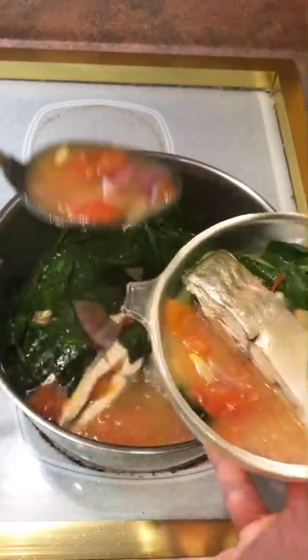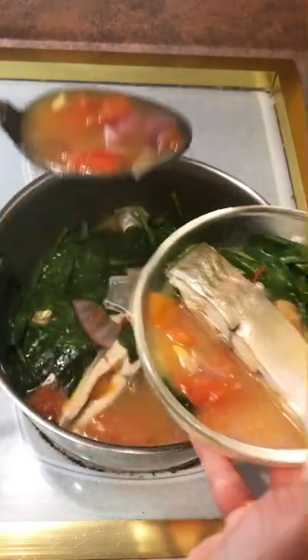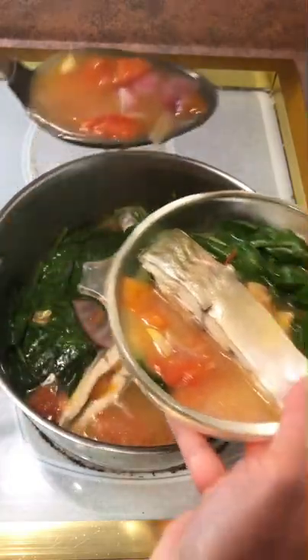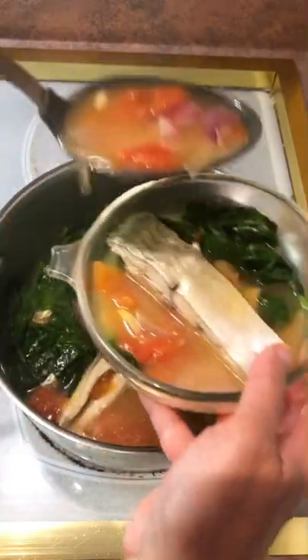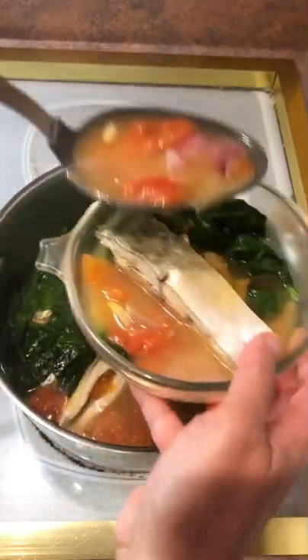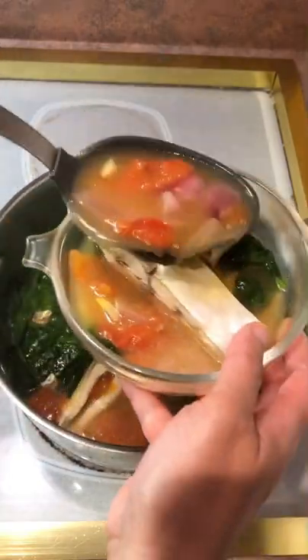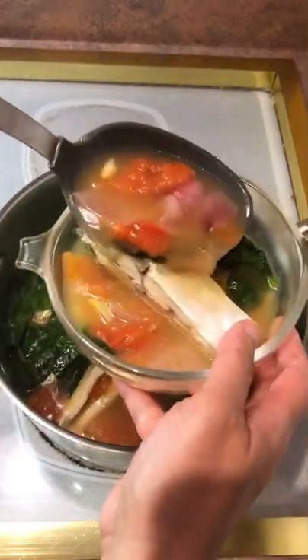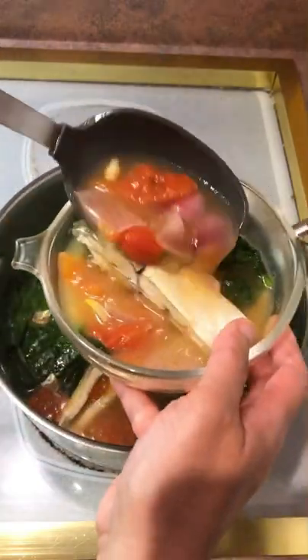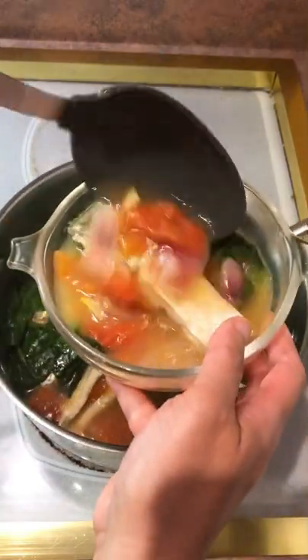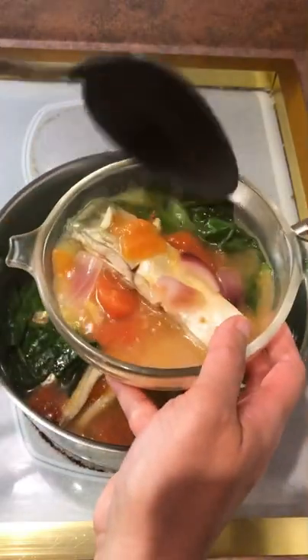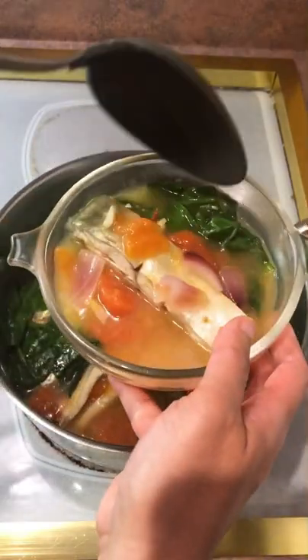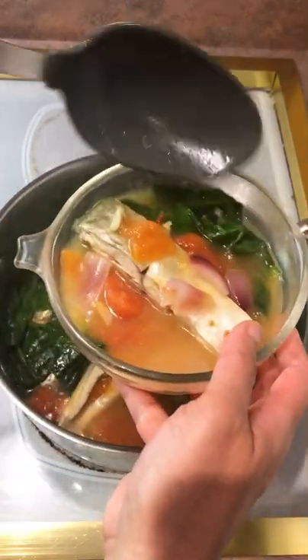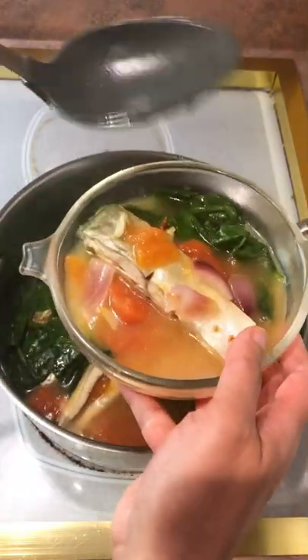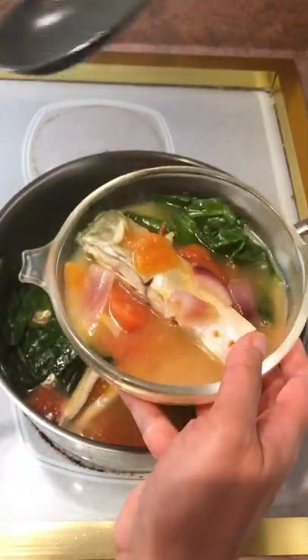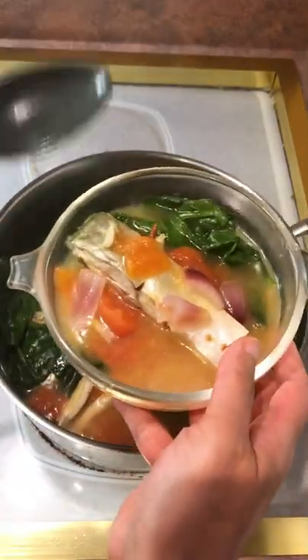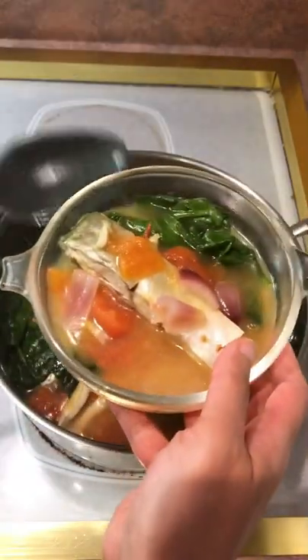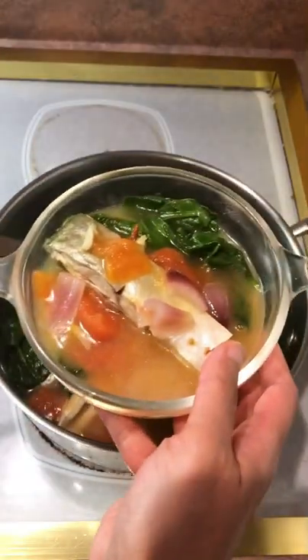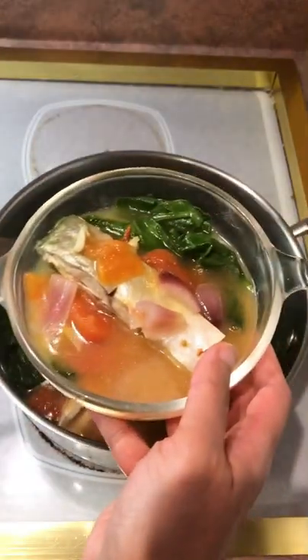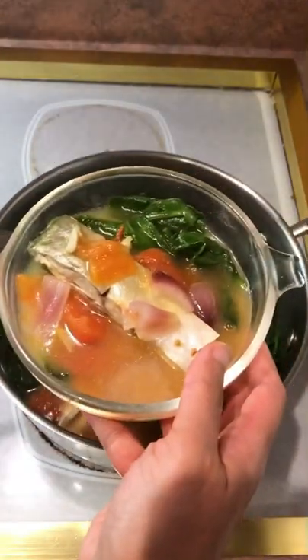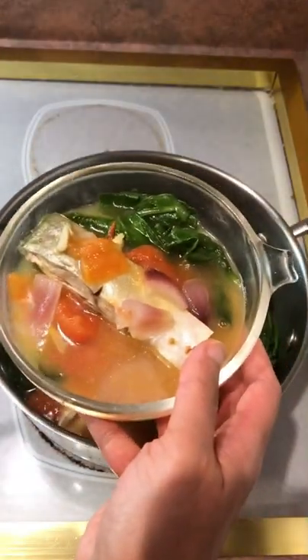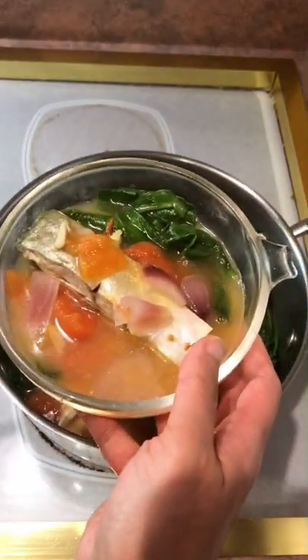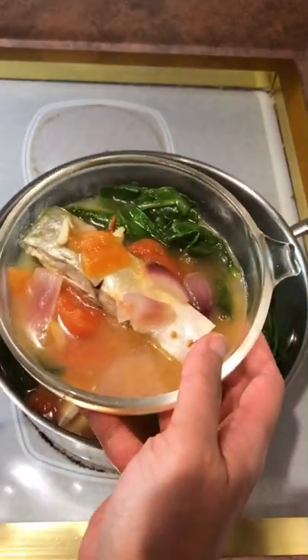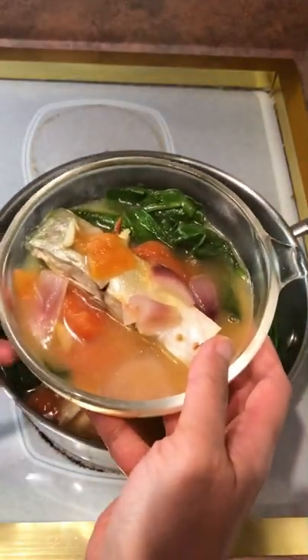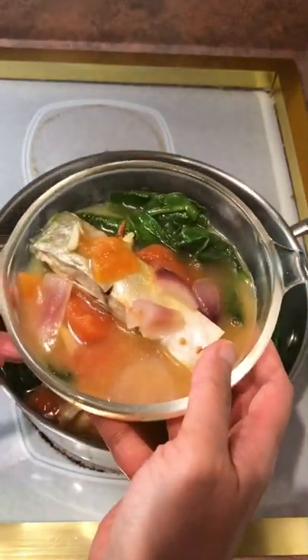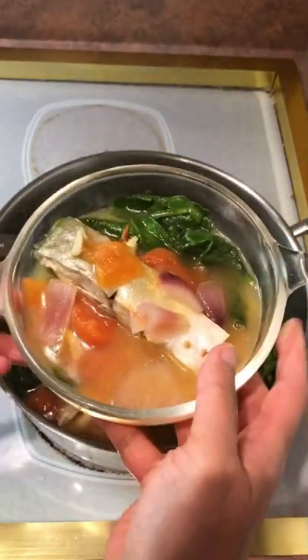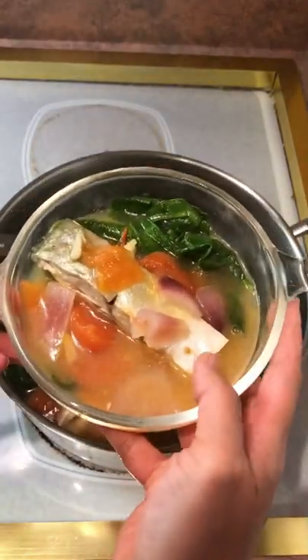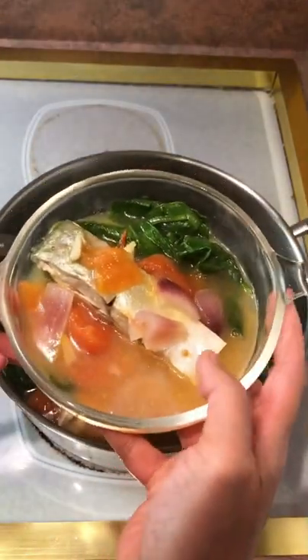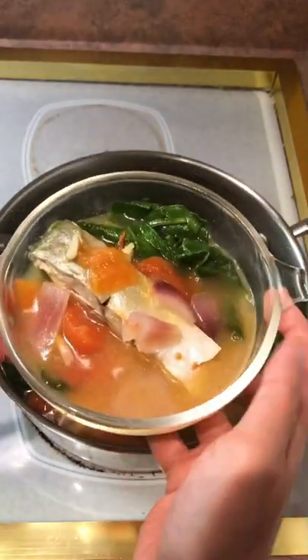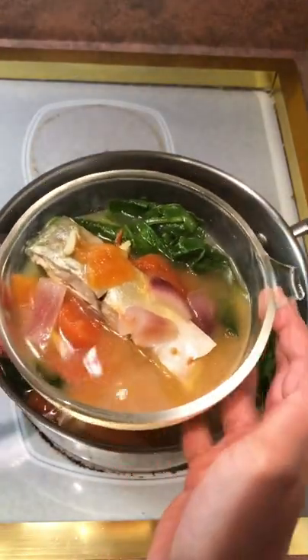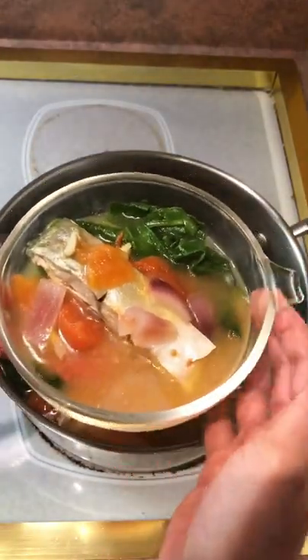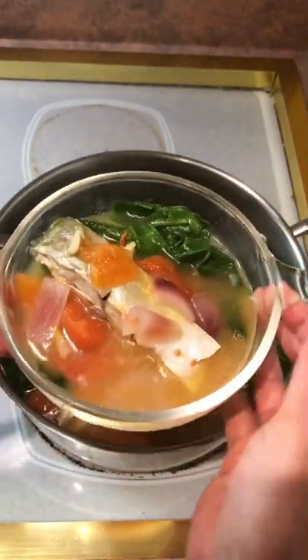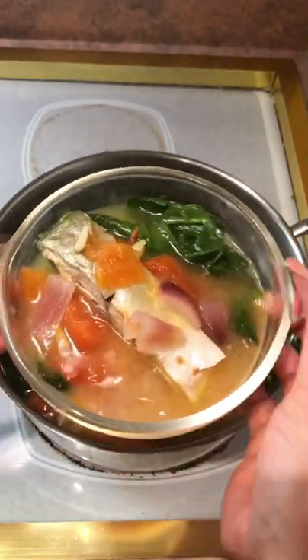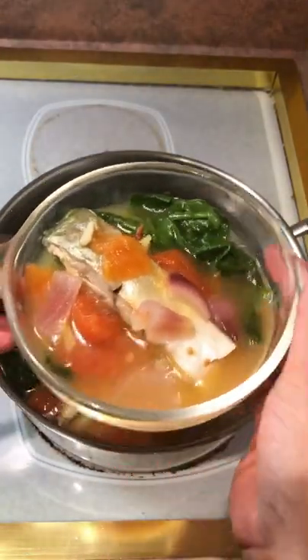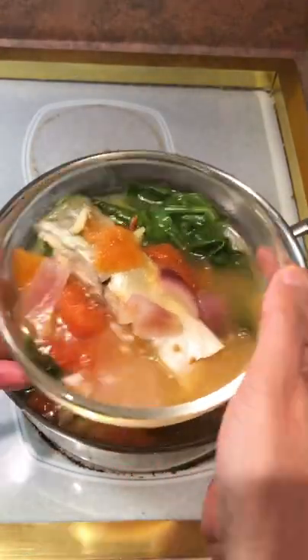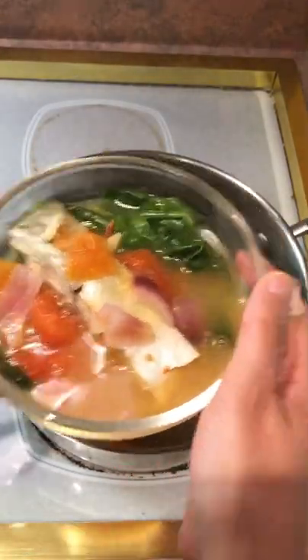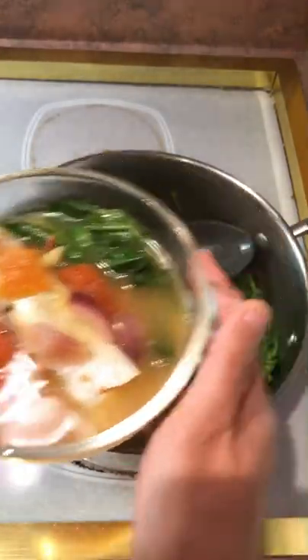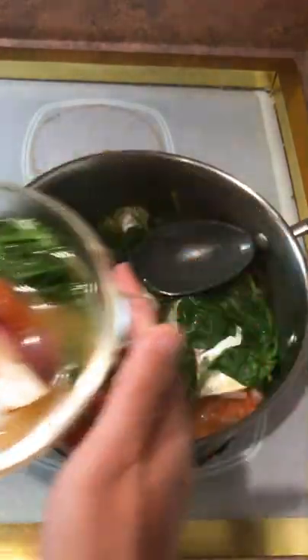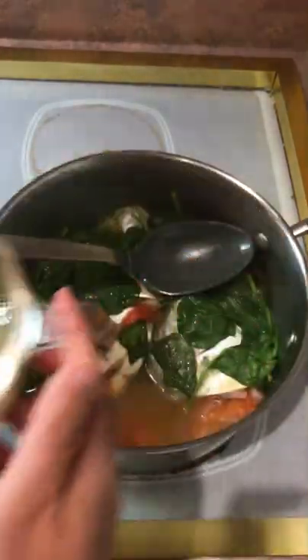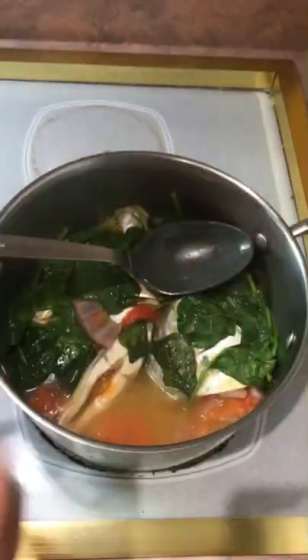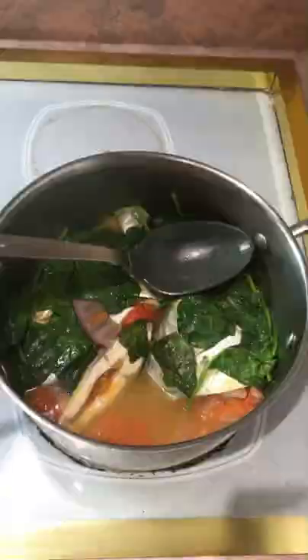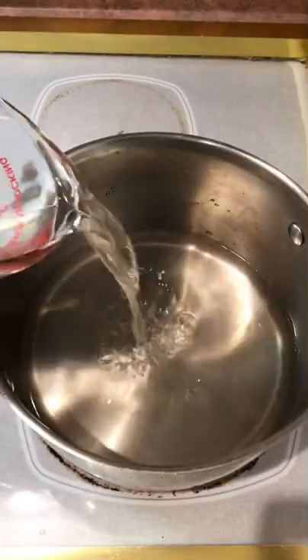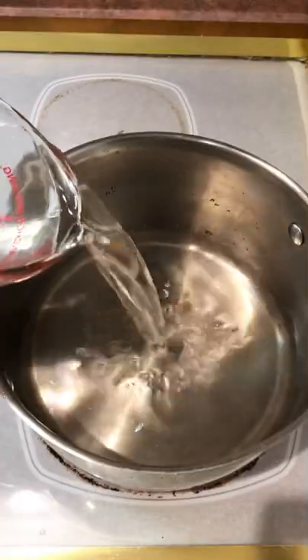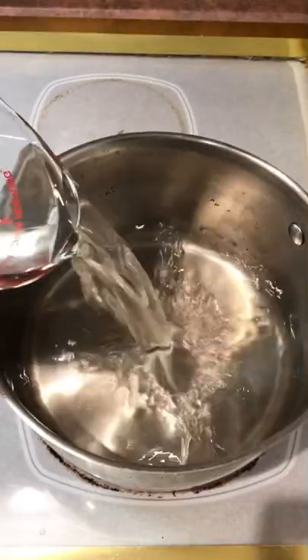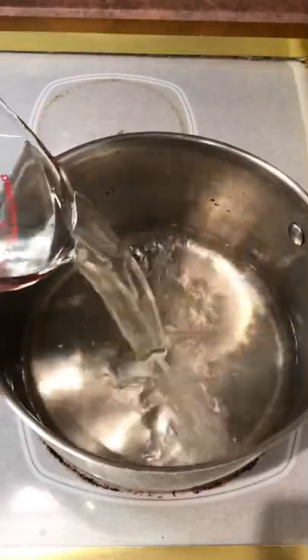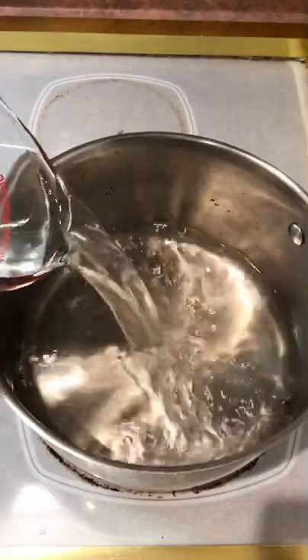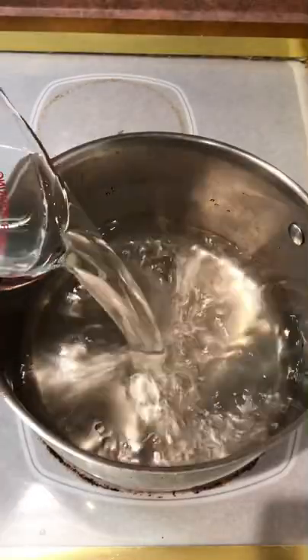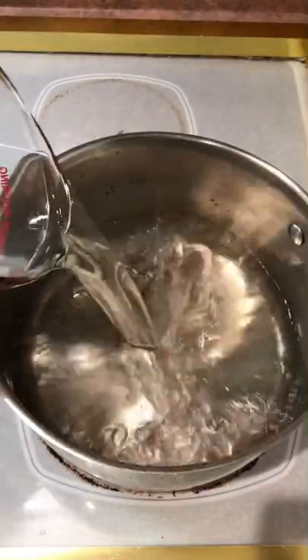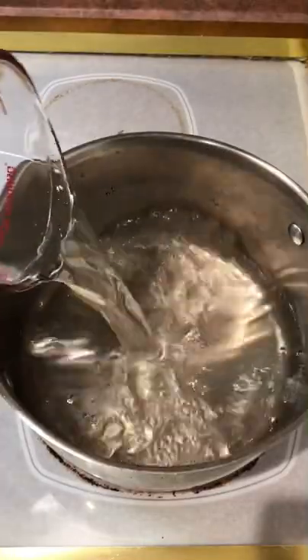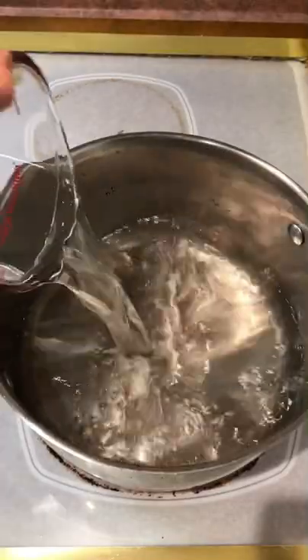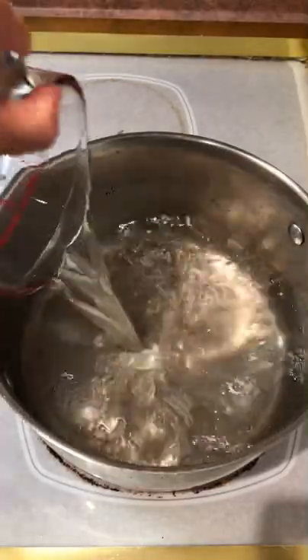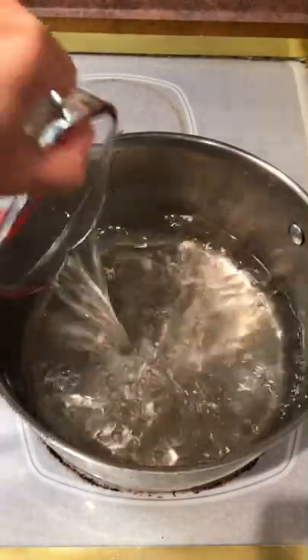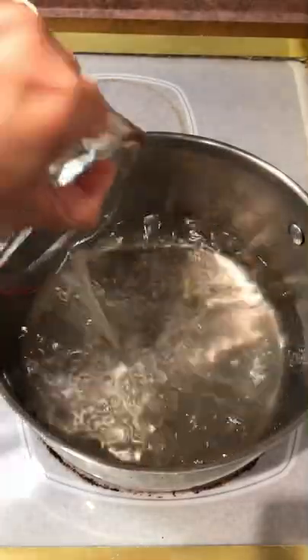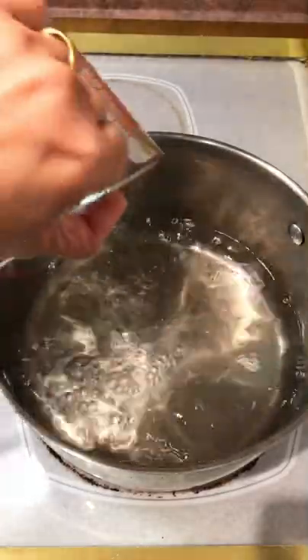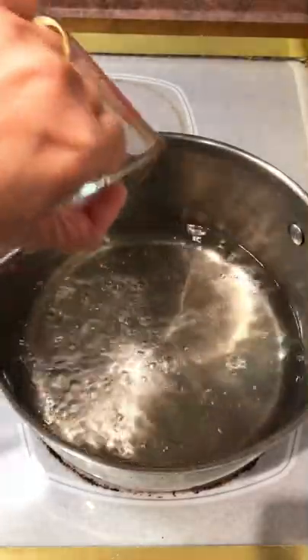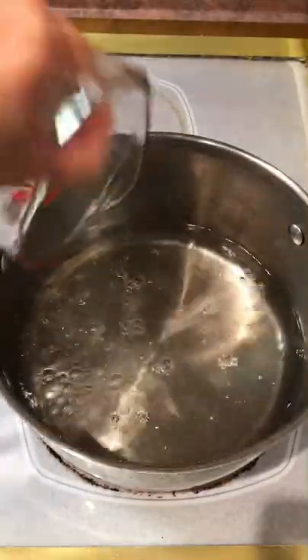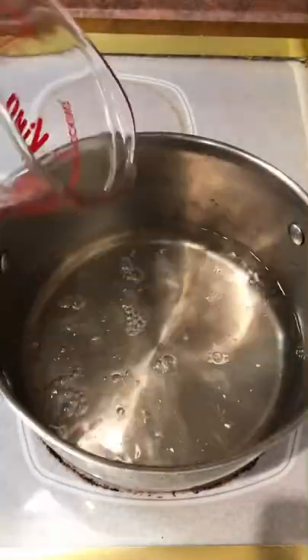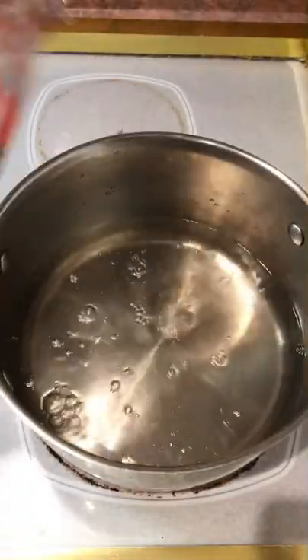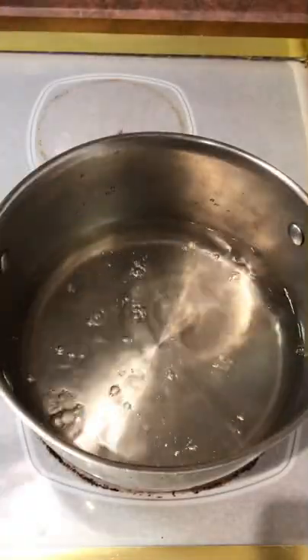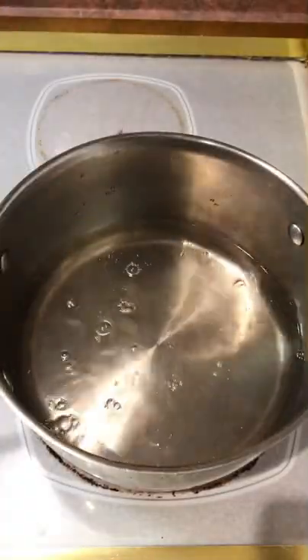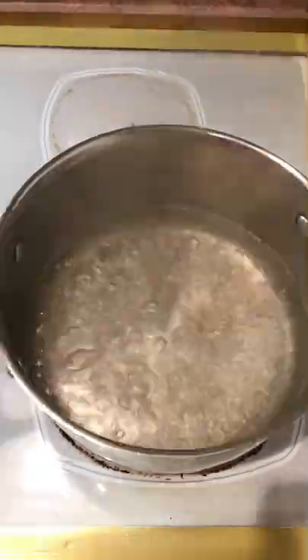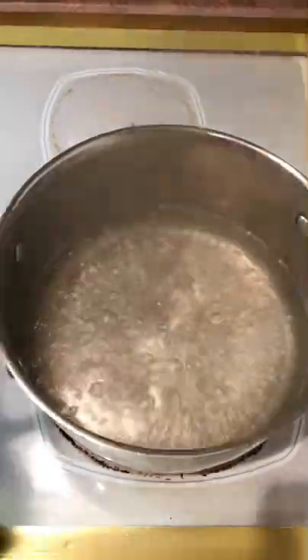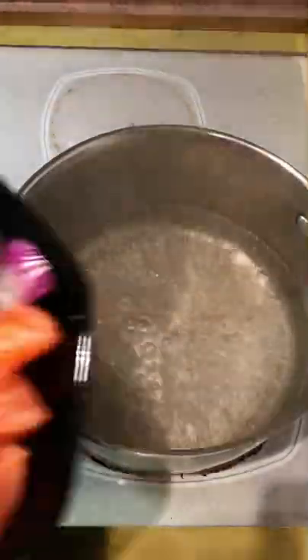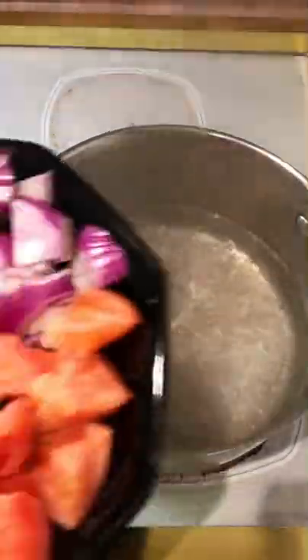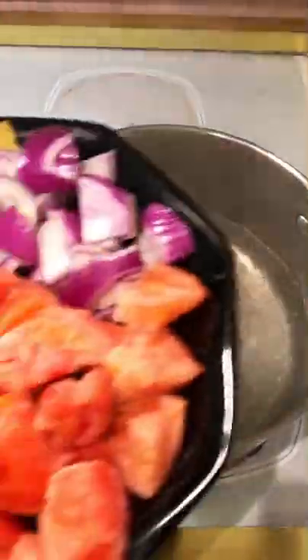Hey guys, it's Yoon, and today I'm going to show you how to cook pampano fish. It's pretty simple since you just boil the fish, but it turns out really good.